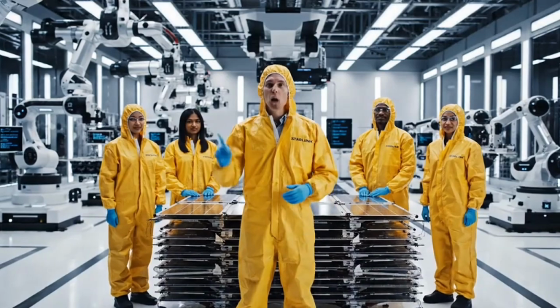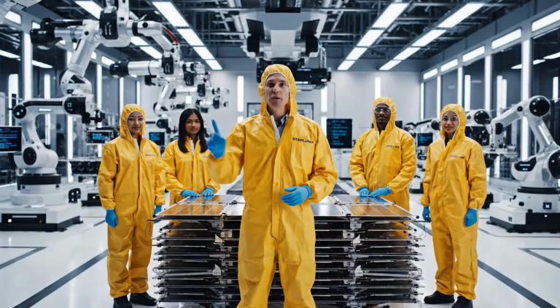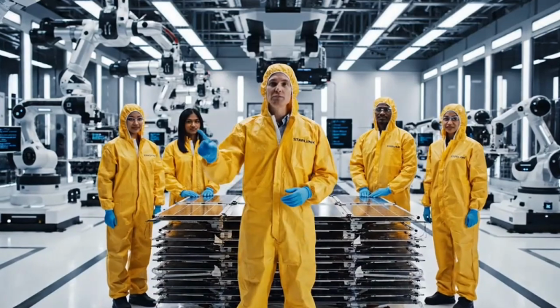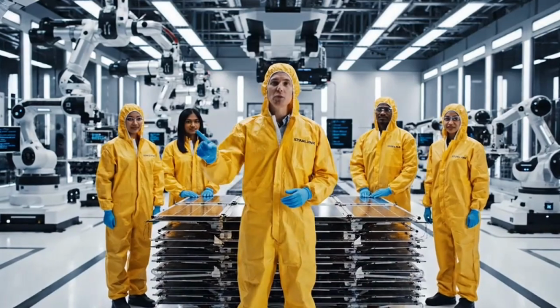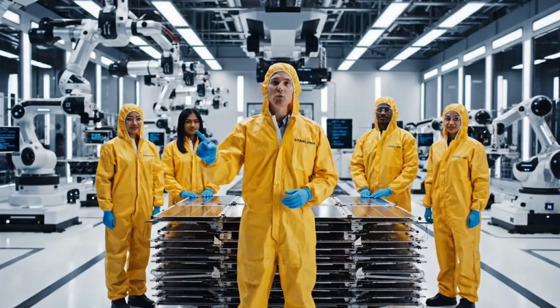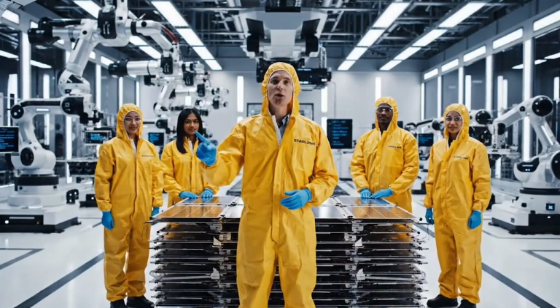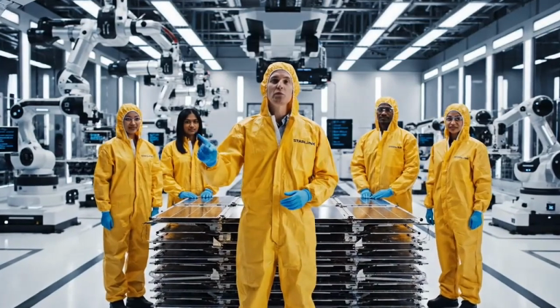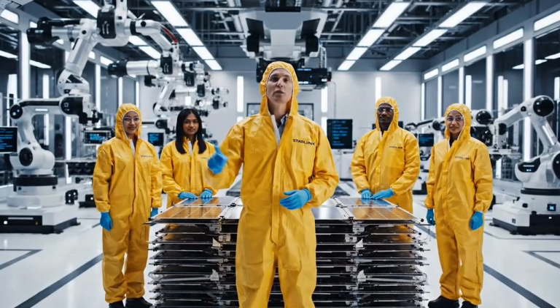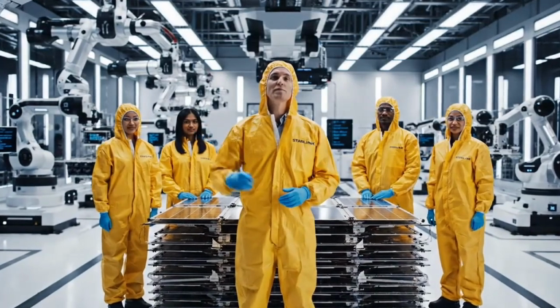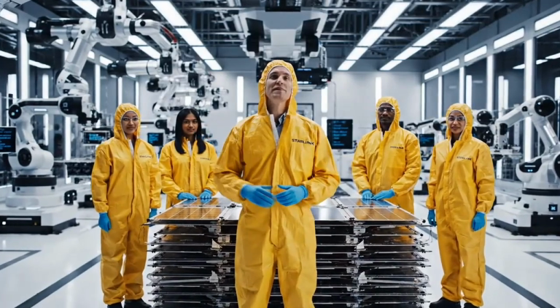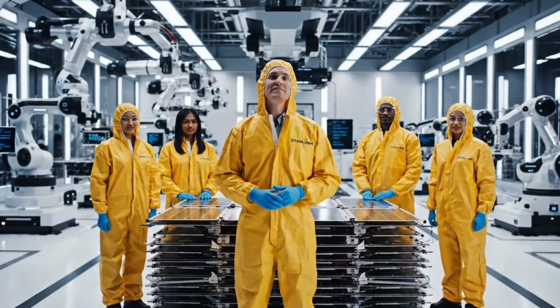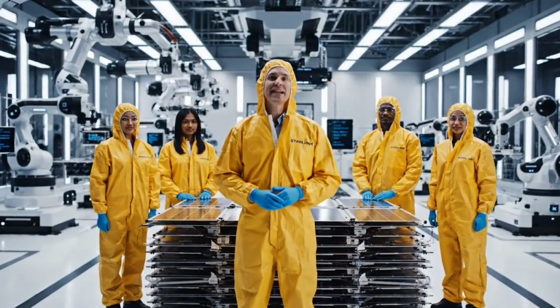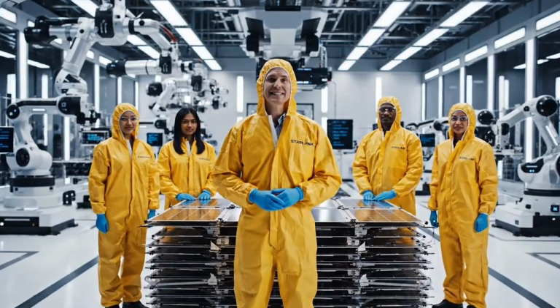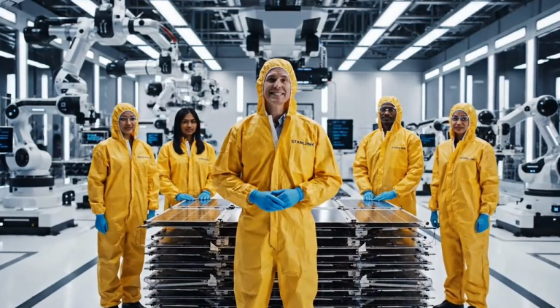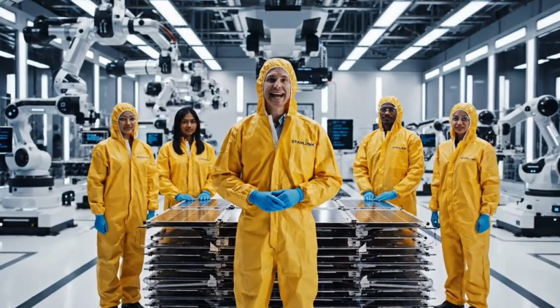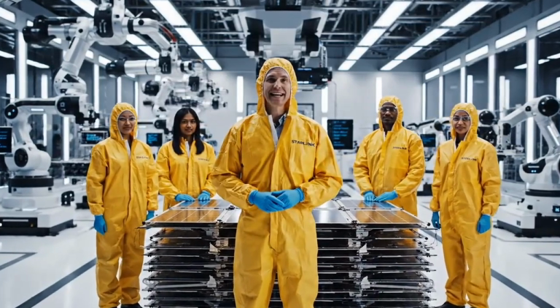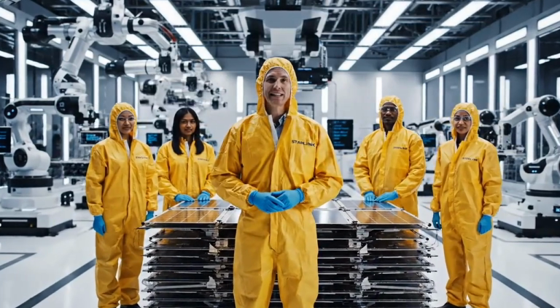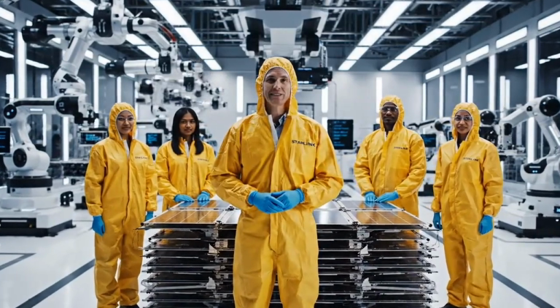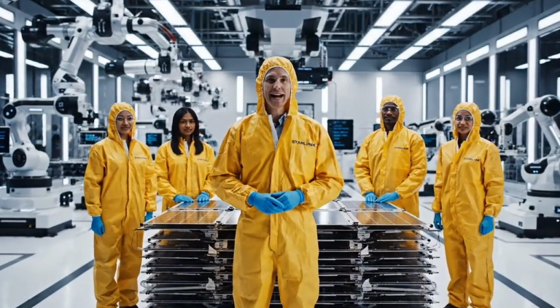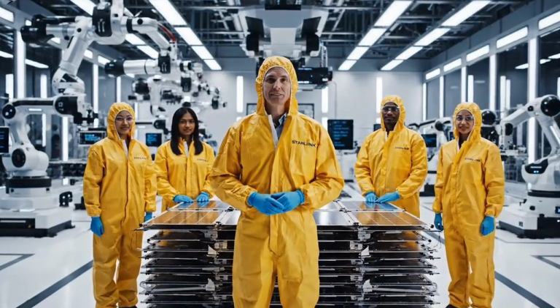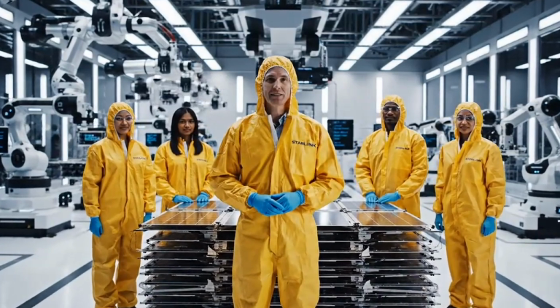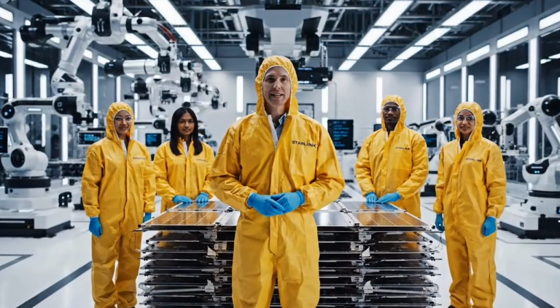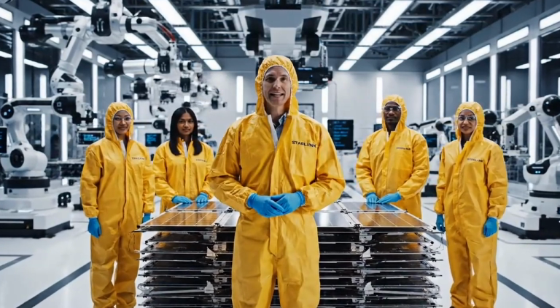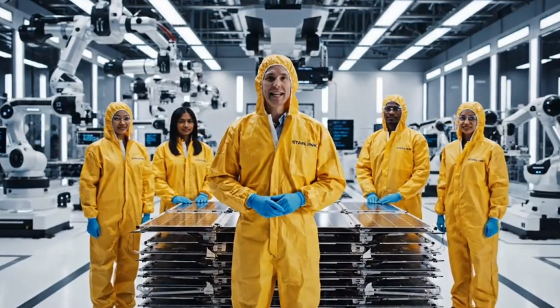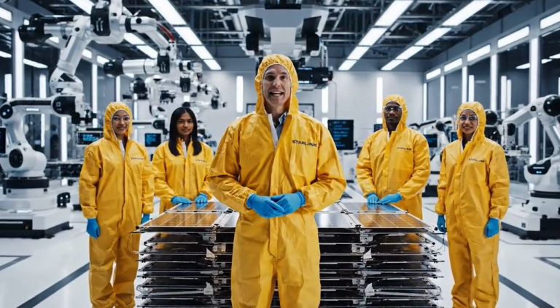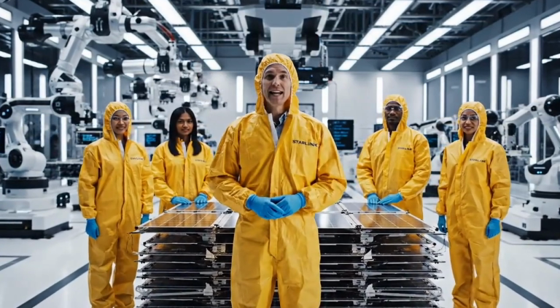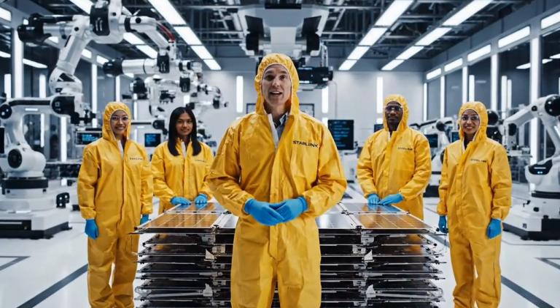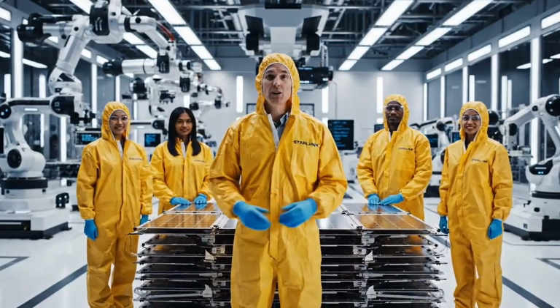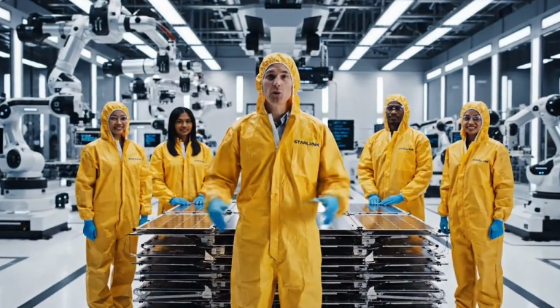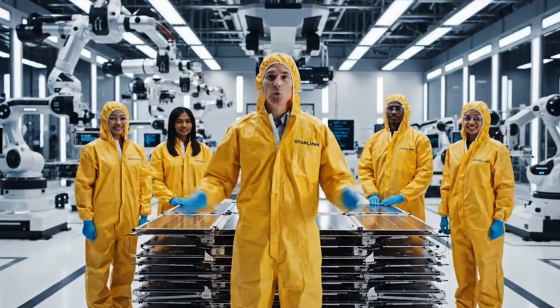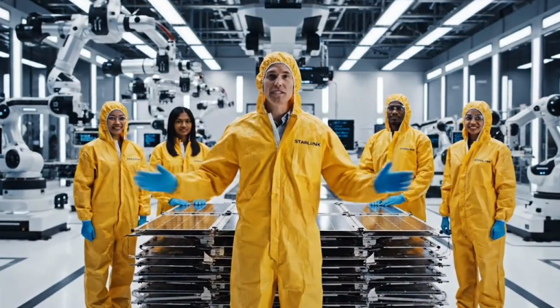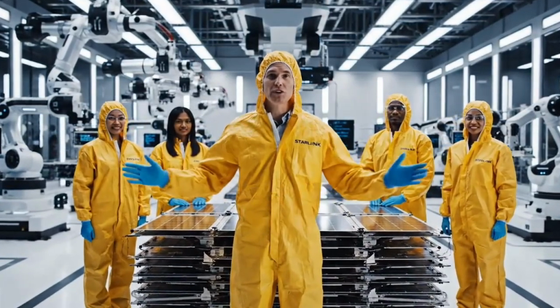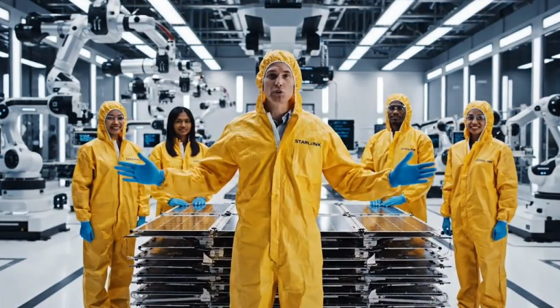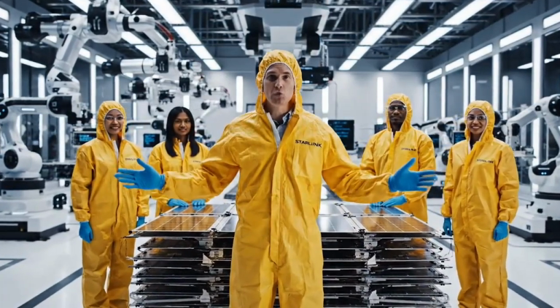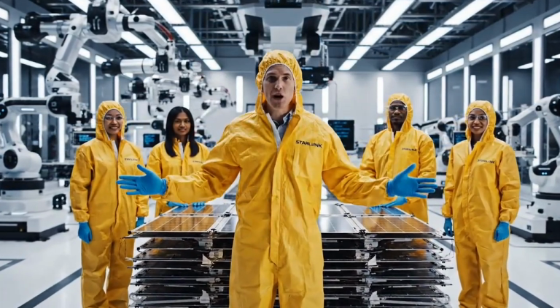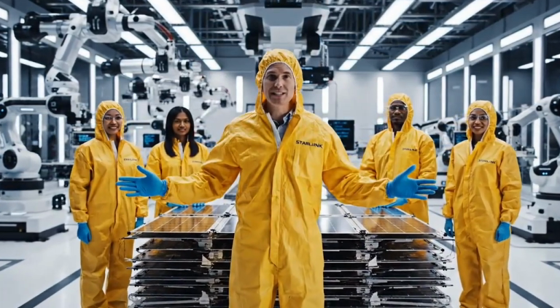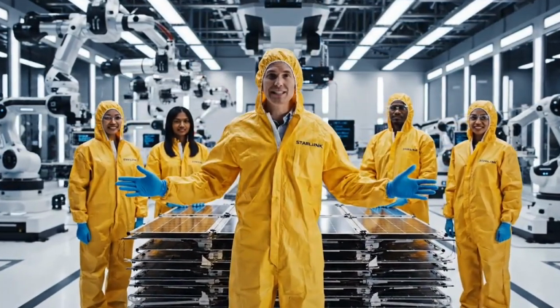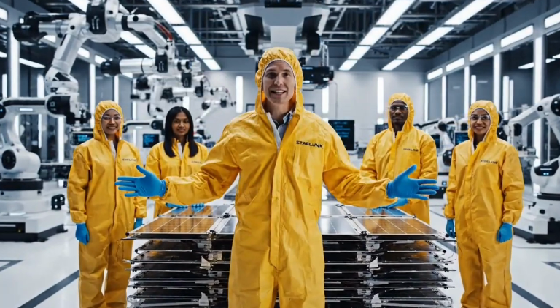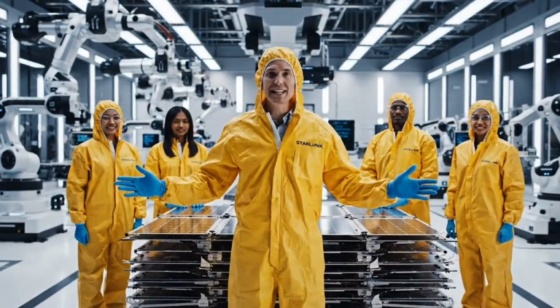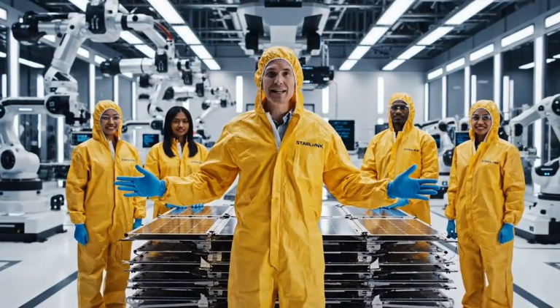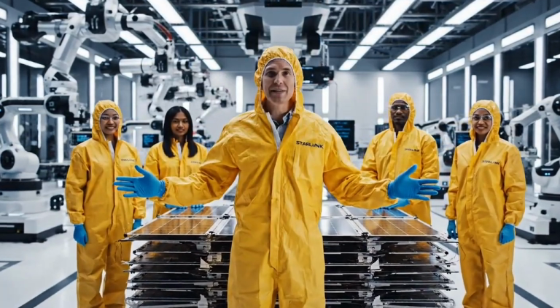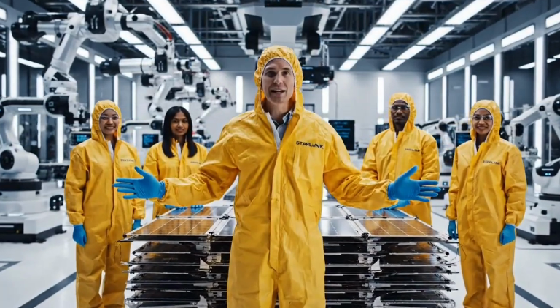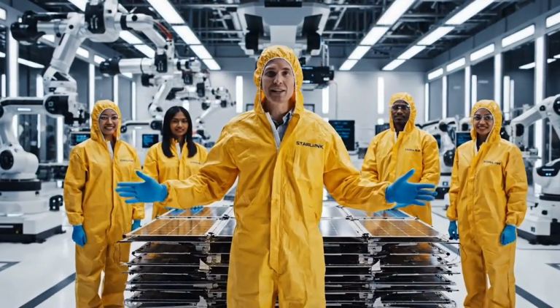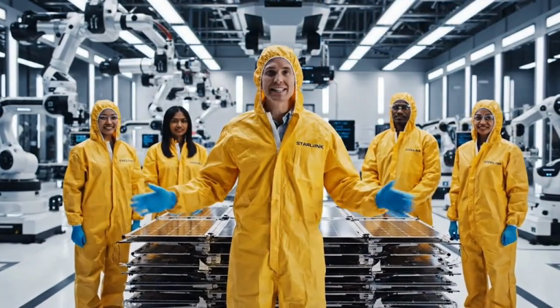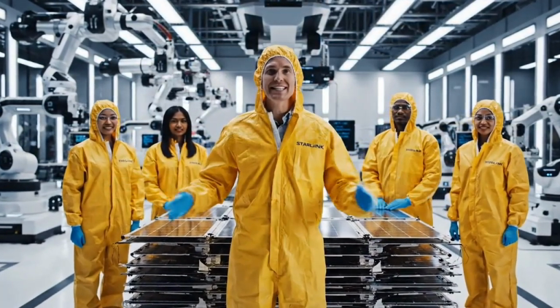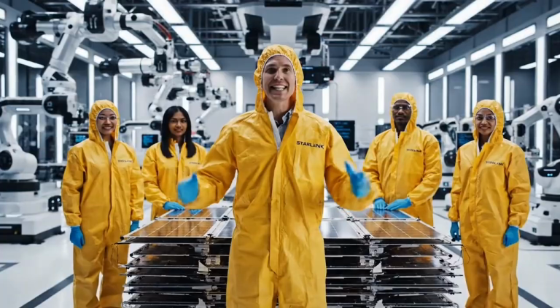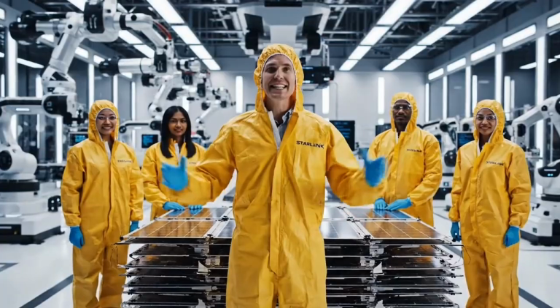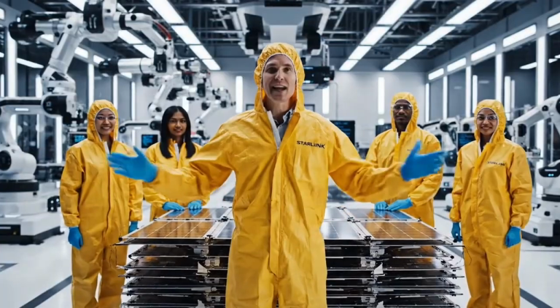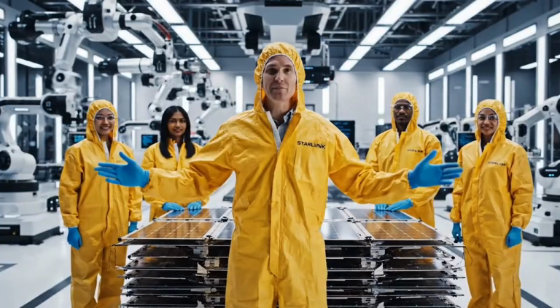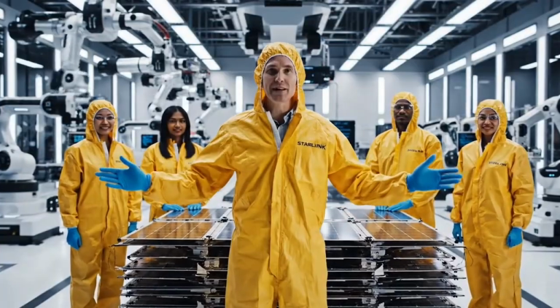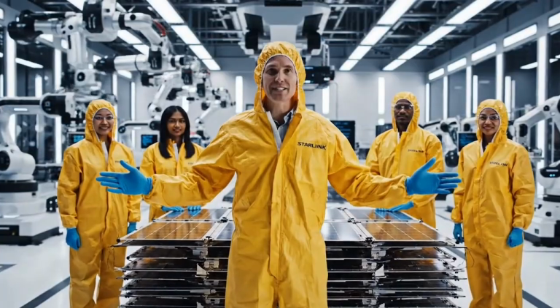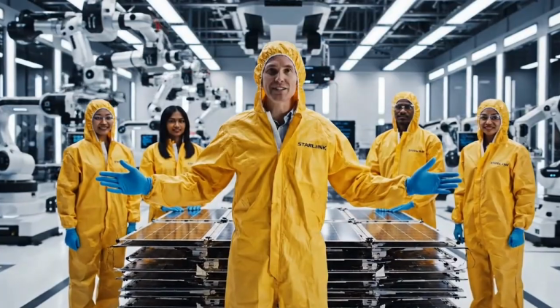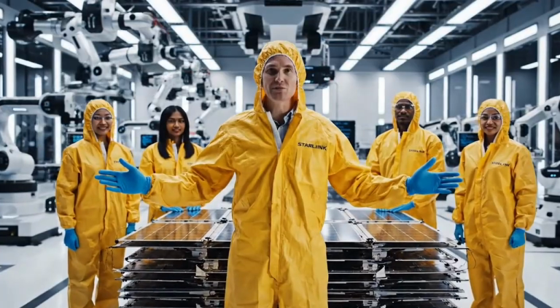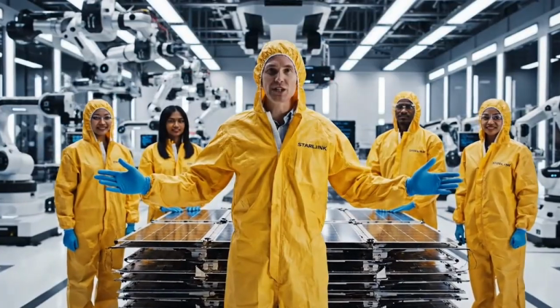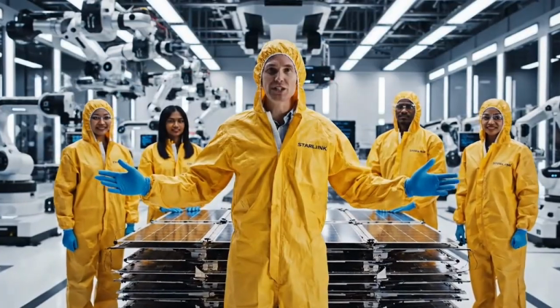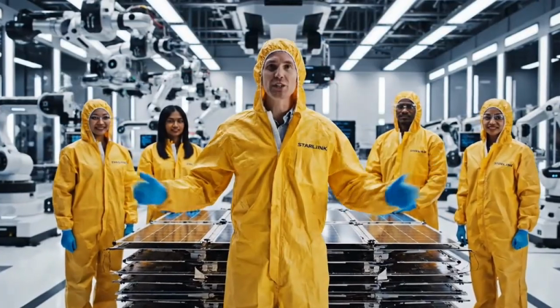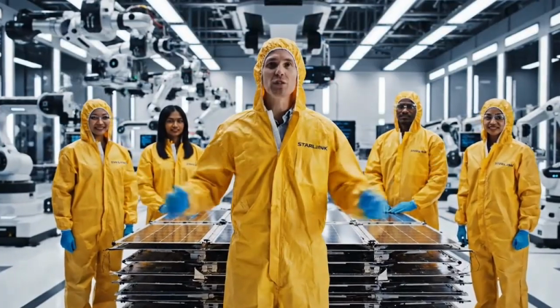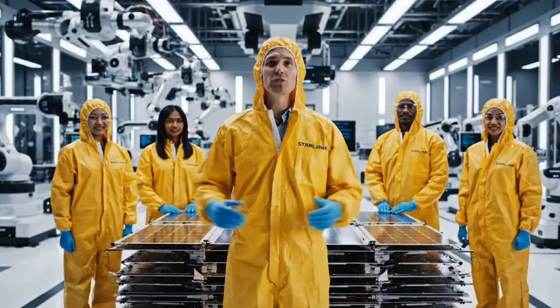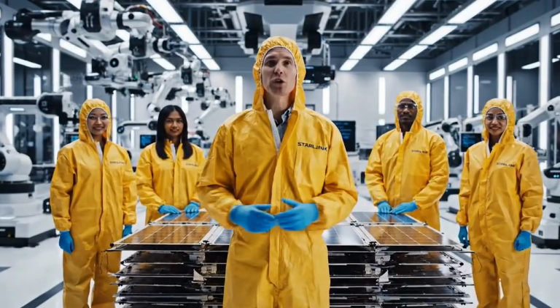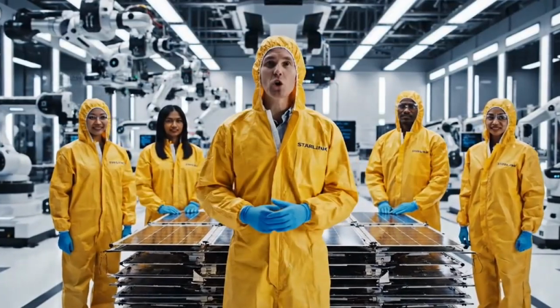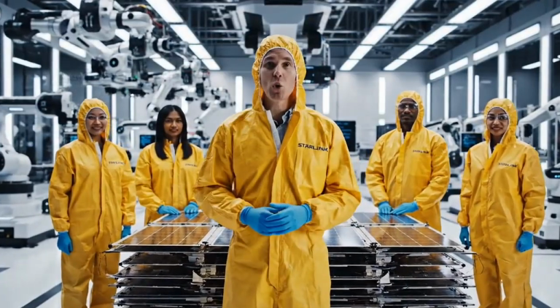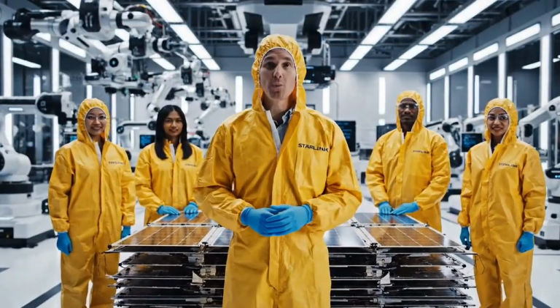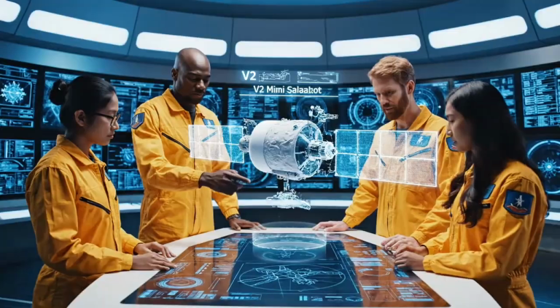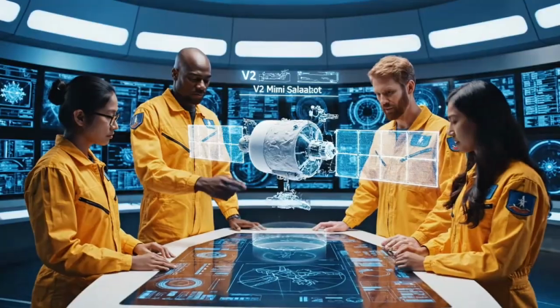Welcome to the world's most advanced satellite factory. Here, we turn raw silicon and metal into Elon Musk's vision for global internet access.